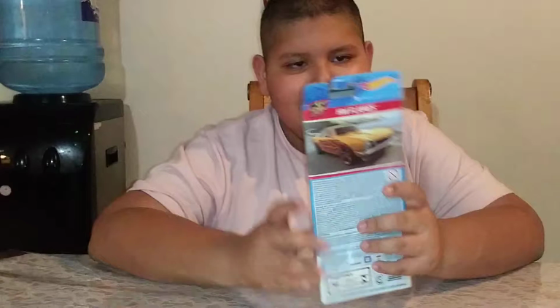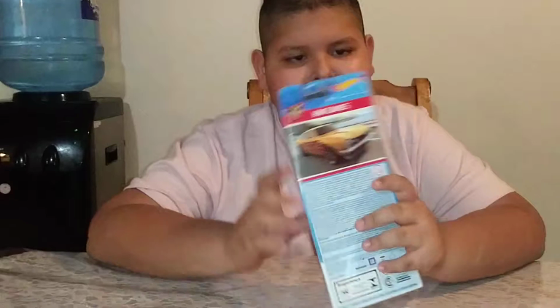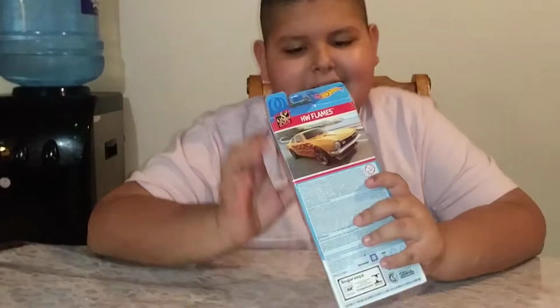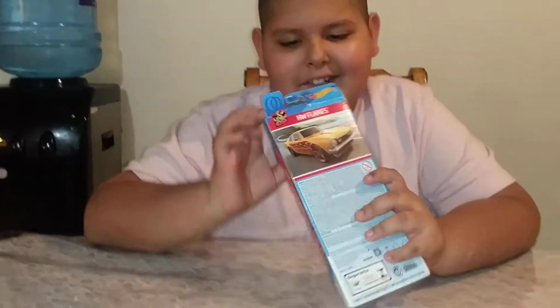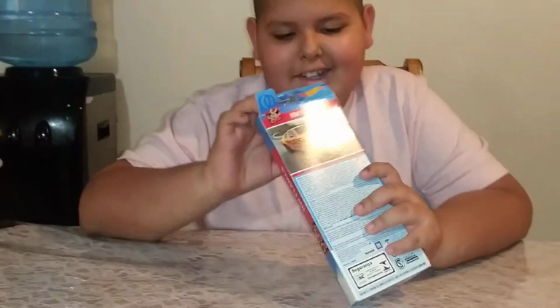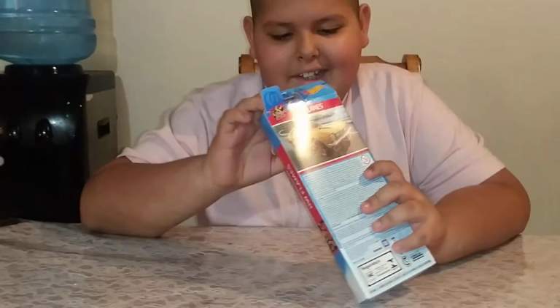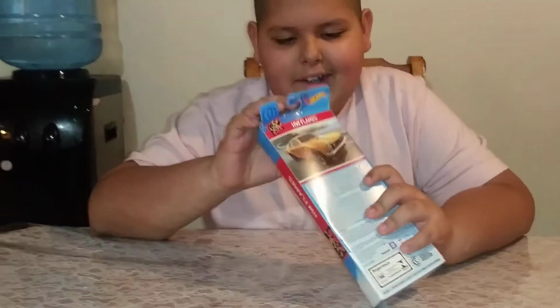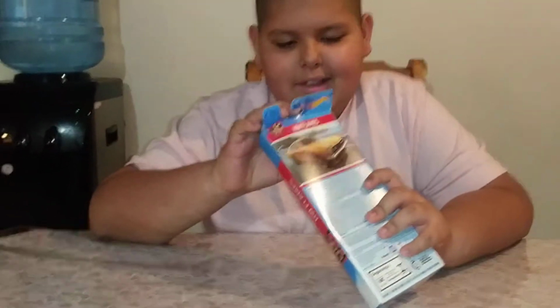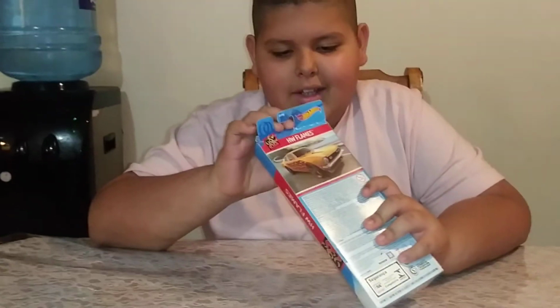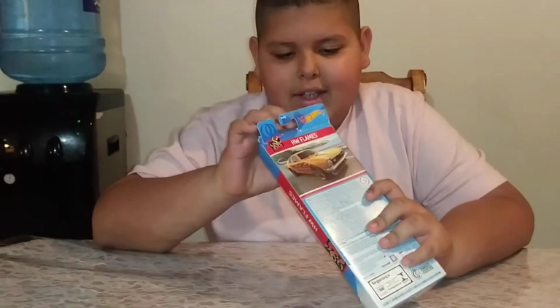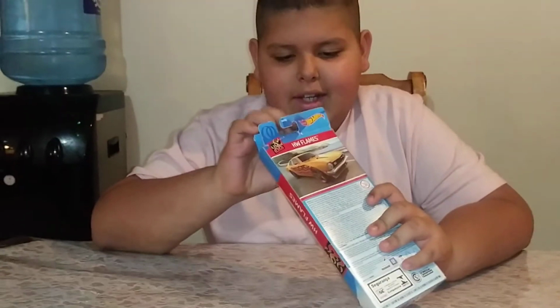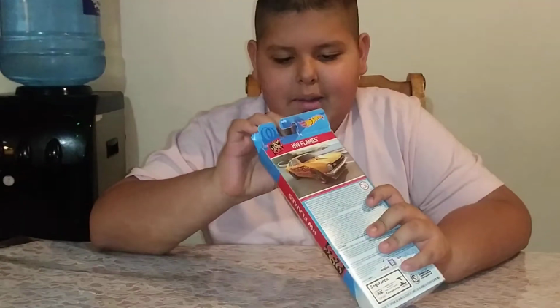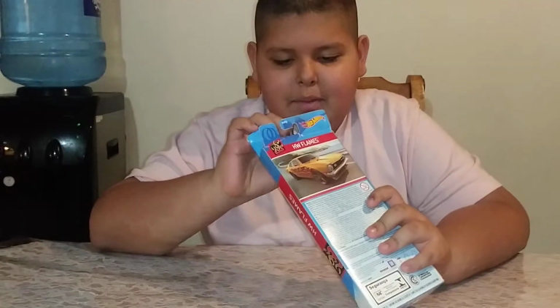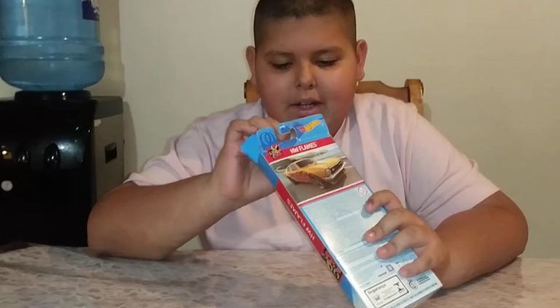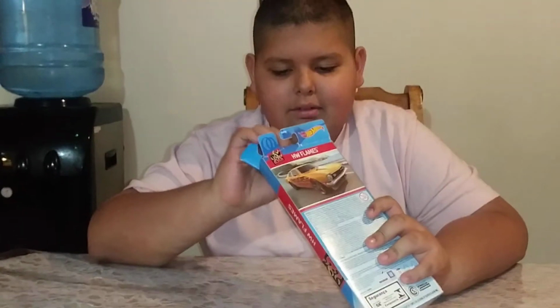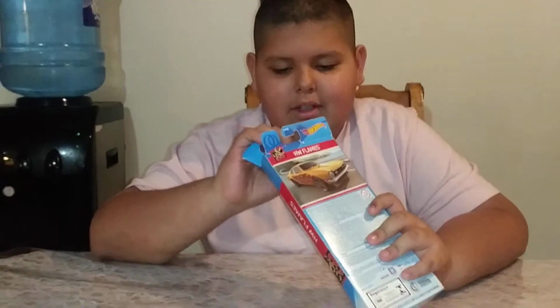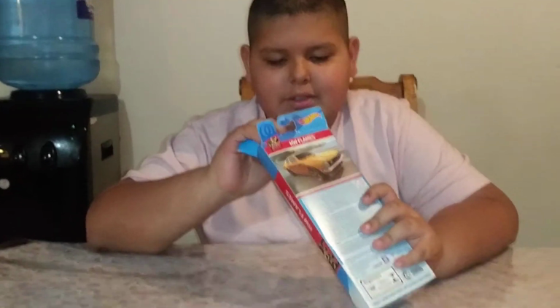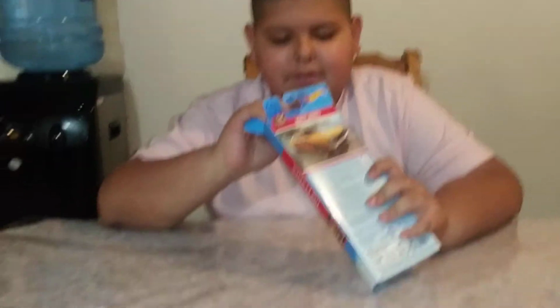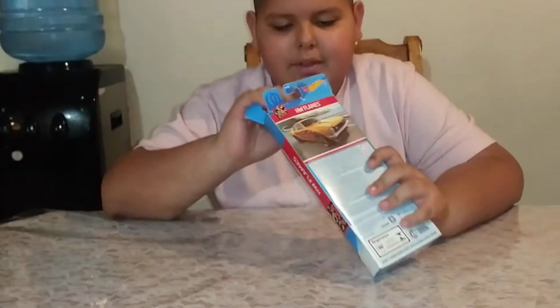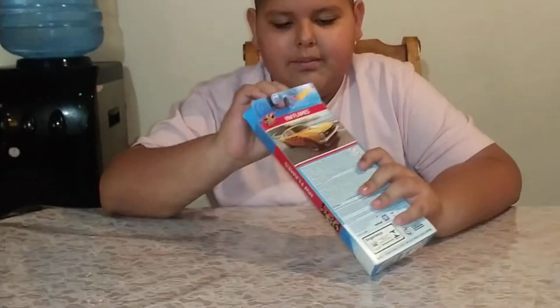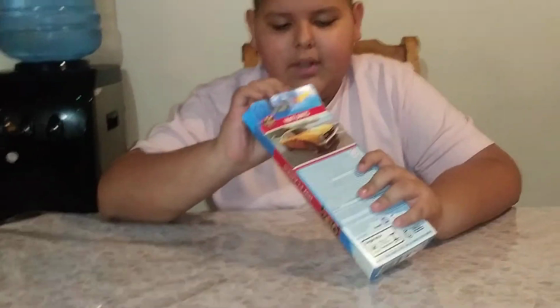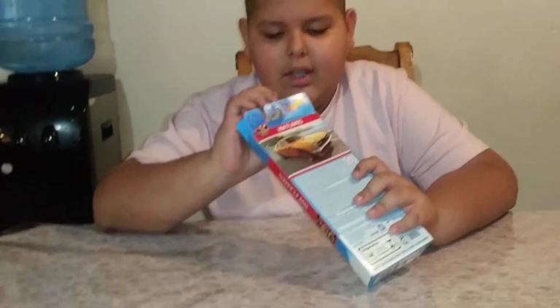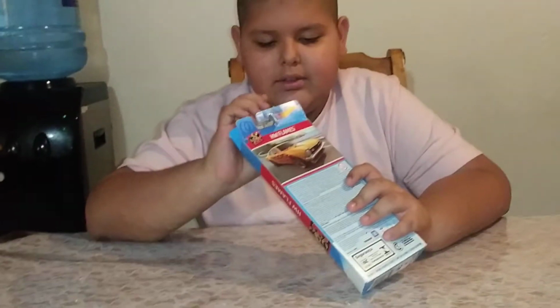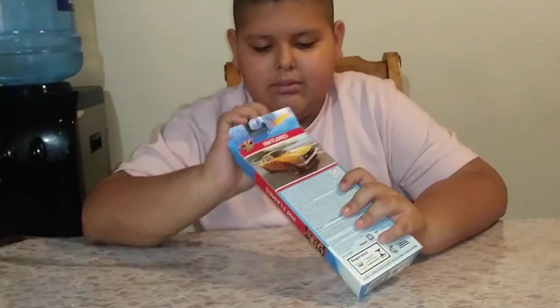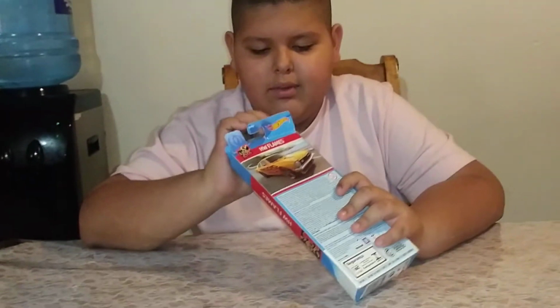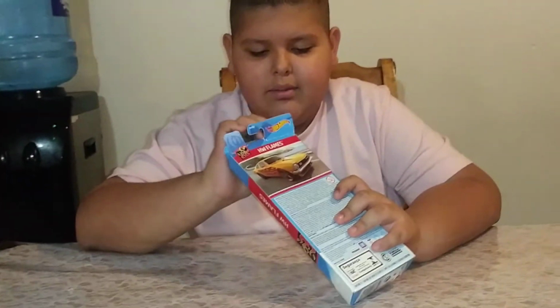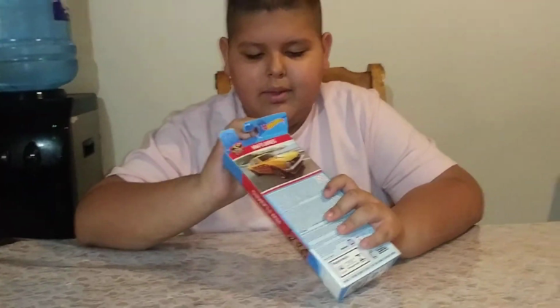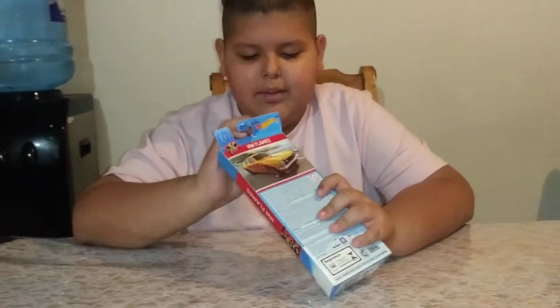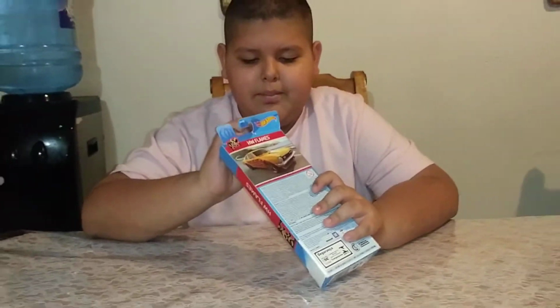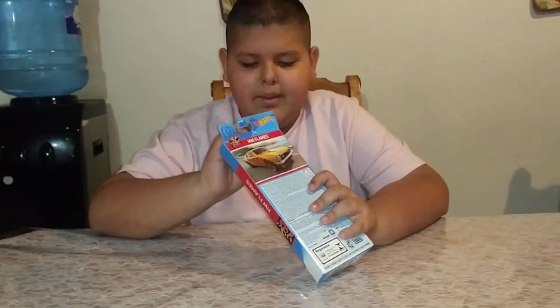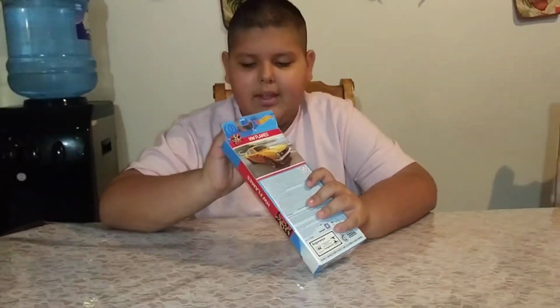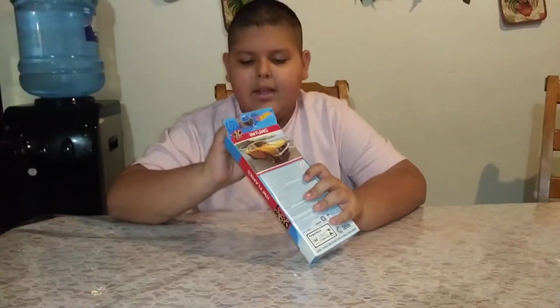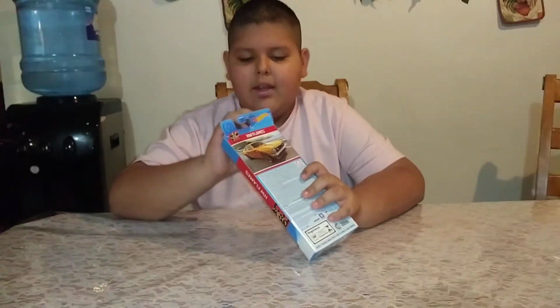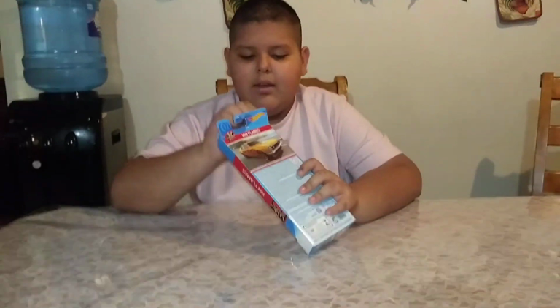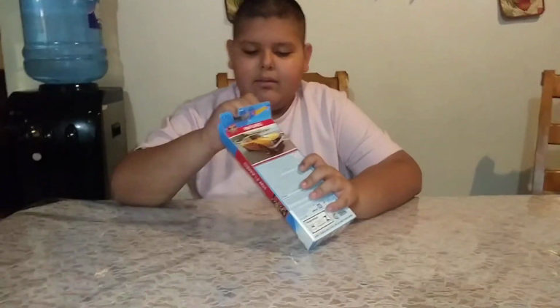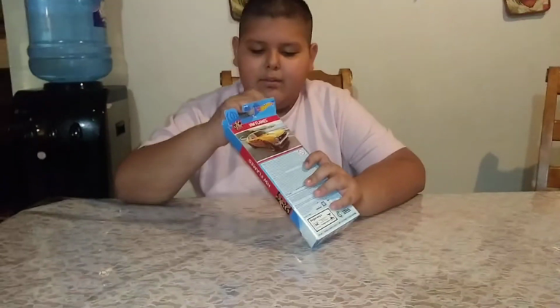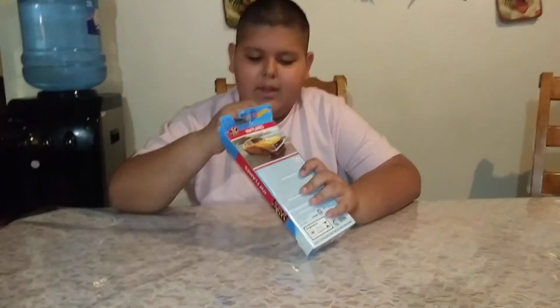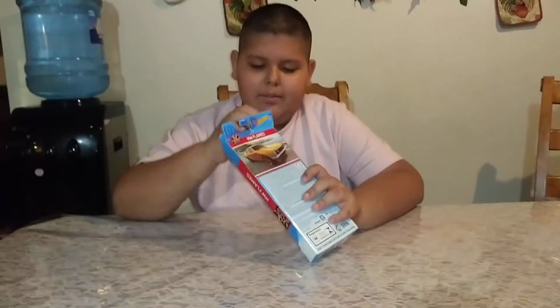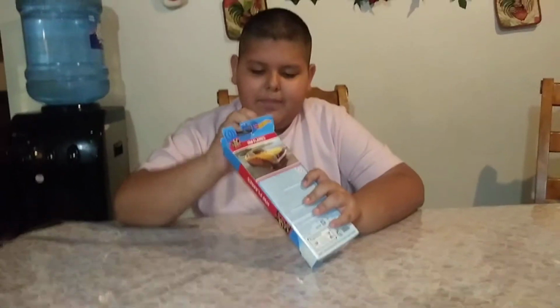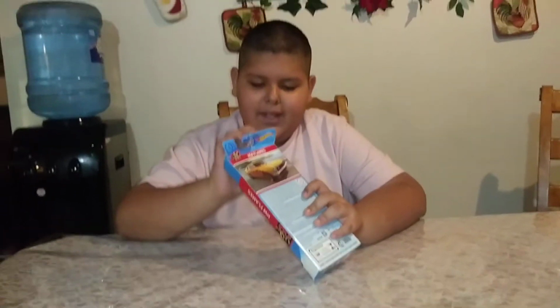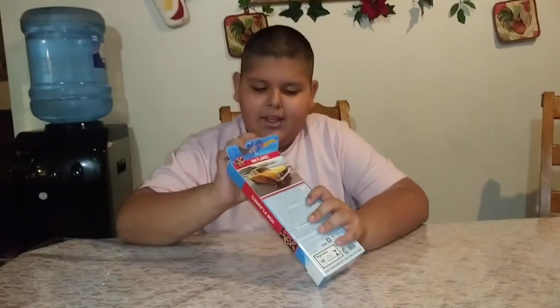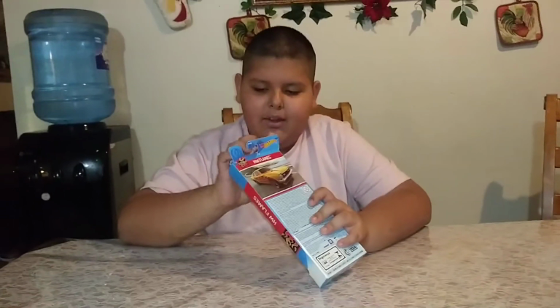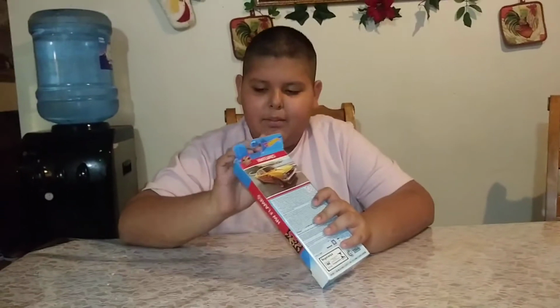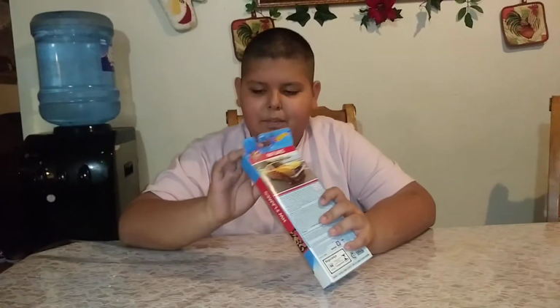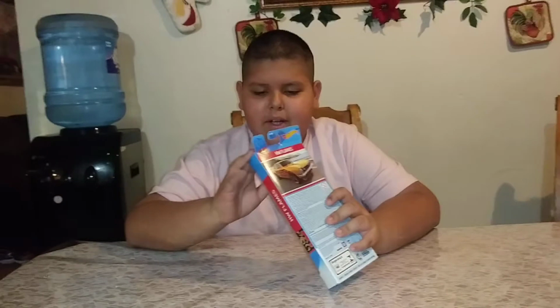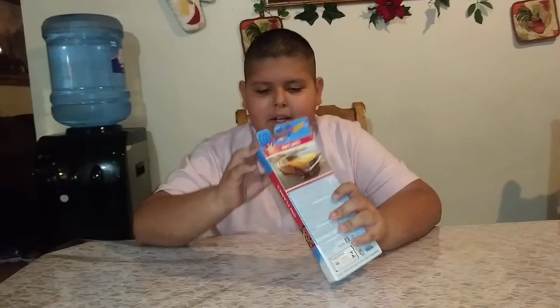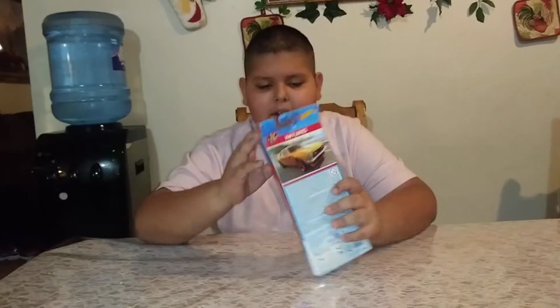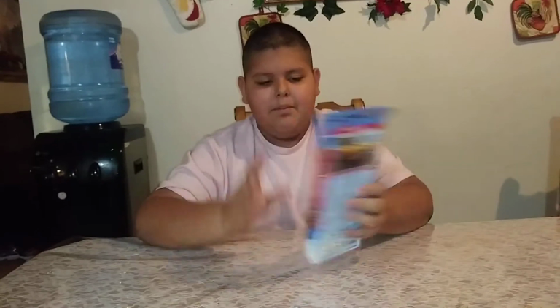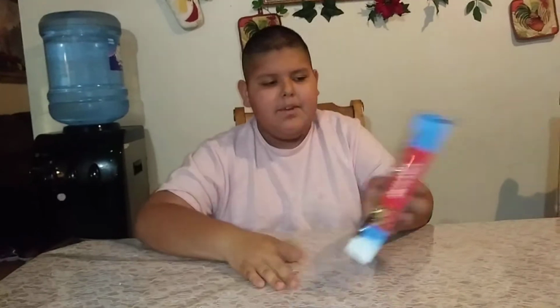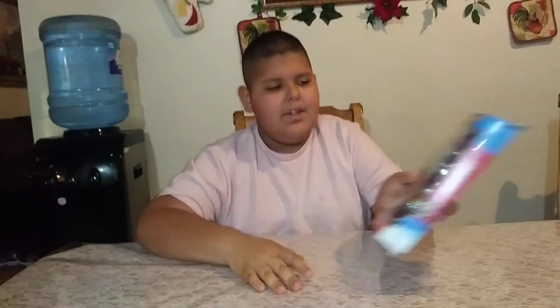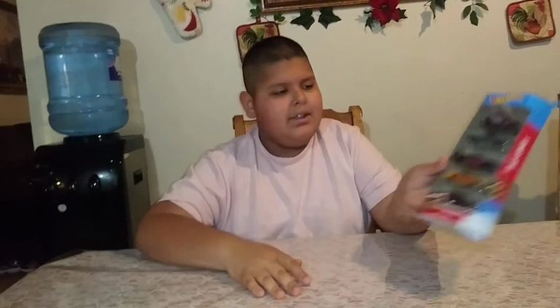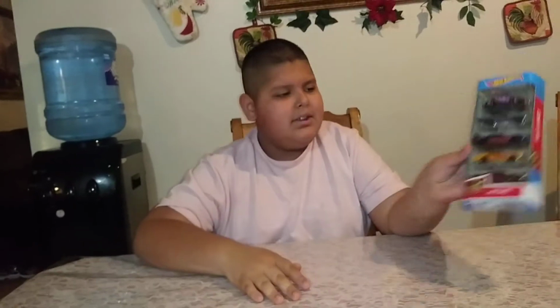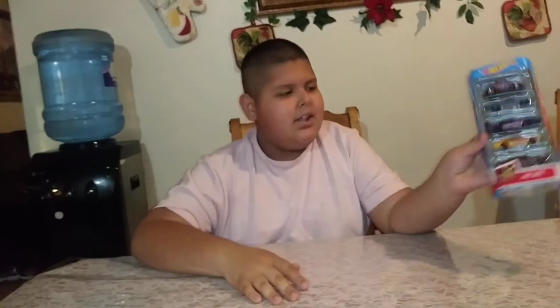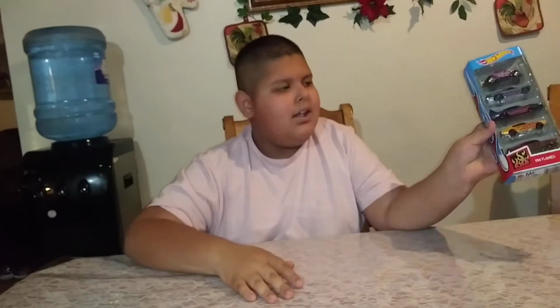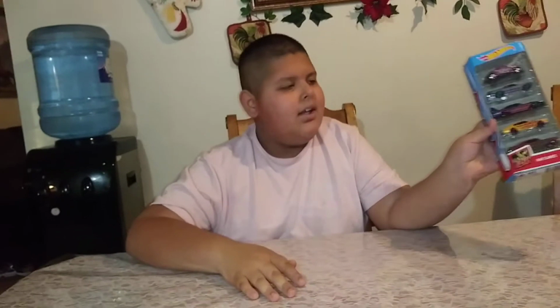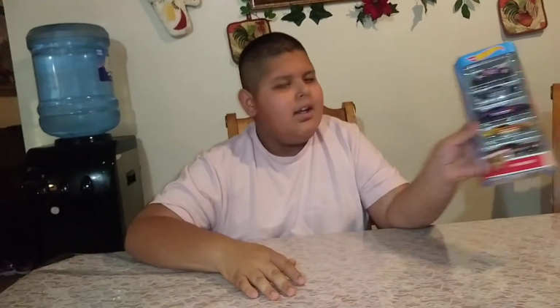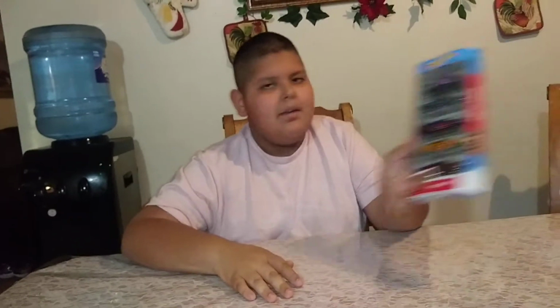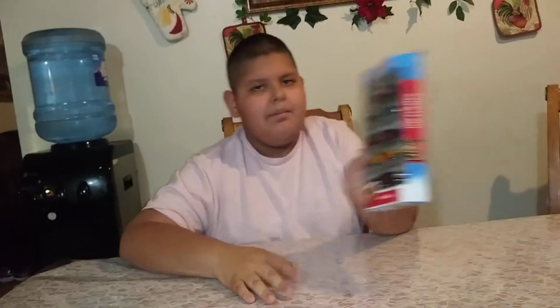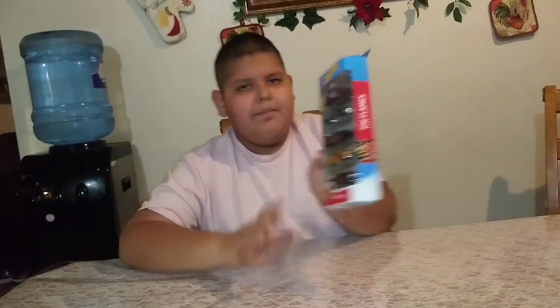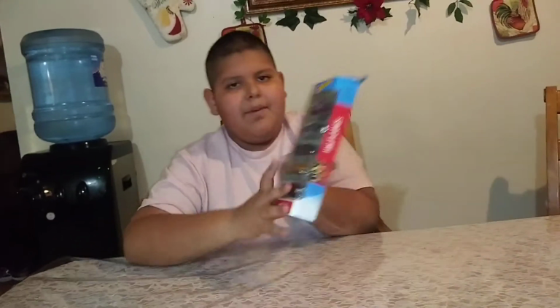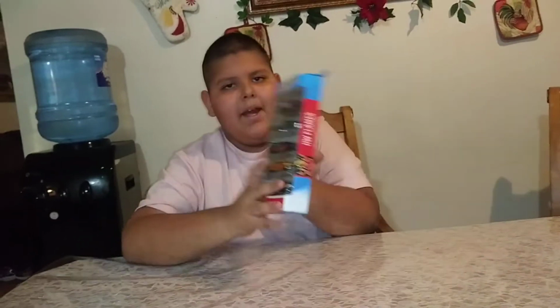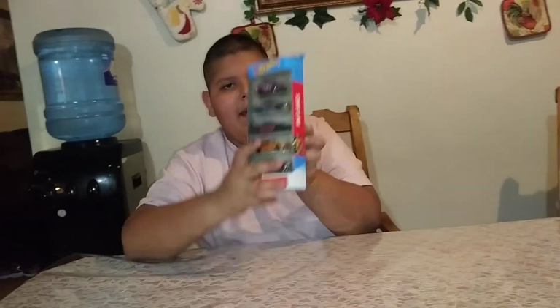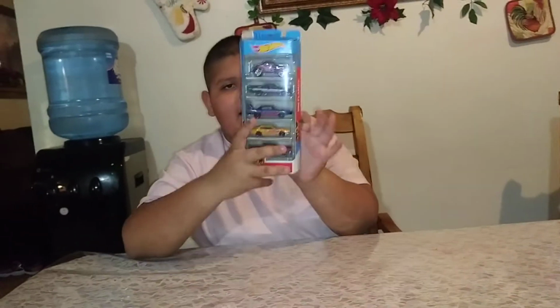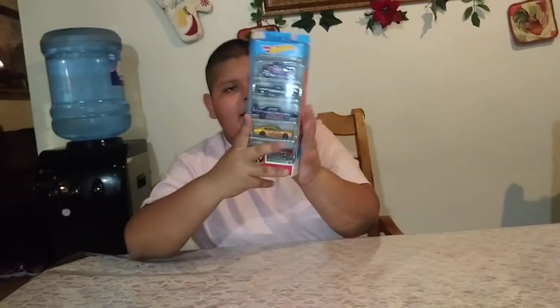Today you're looking at Manuel's Fun Vlog. We'll be opening up this pack.